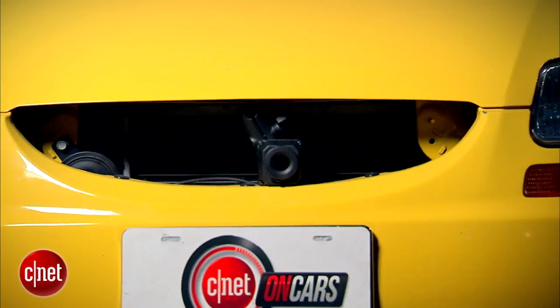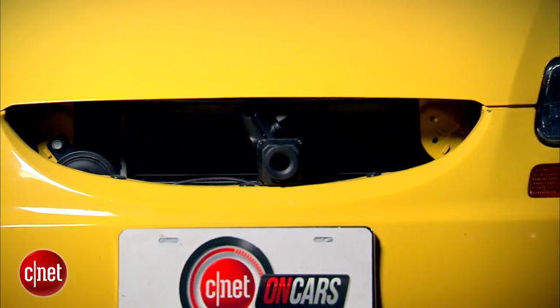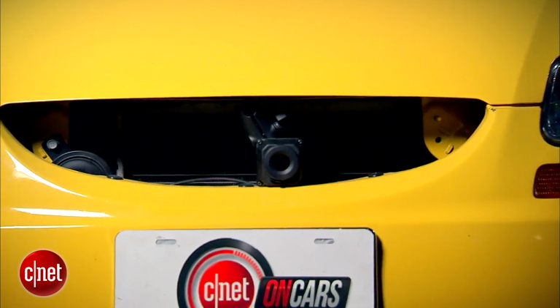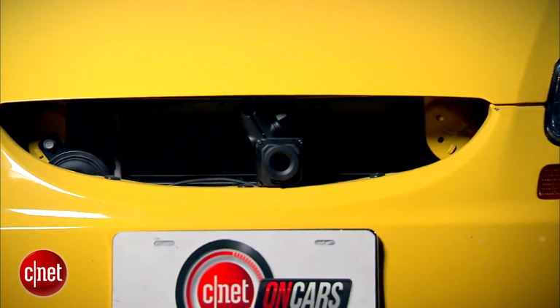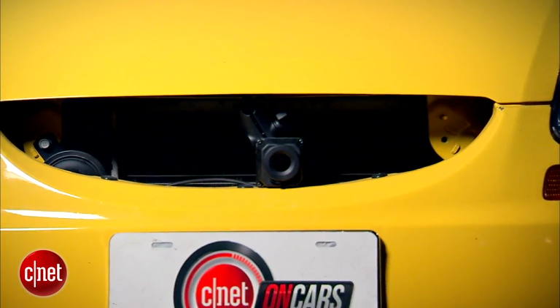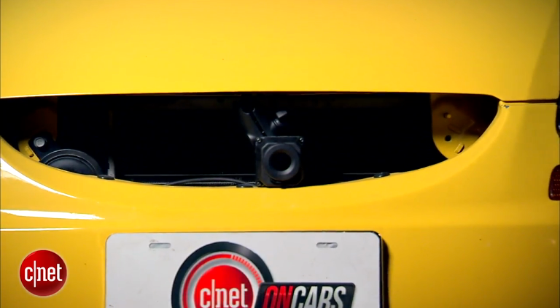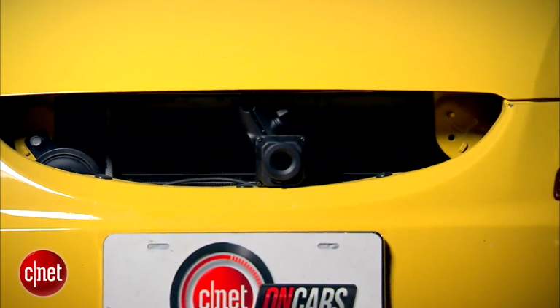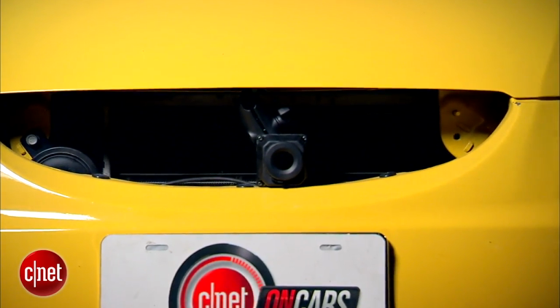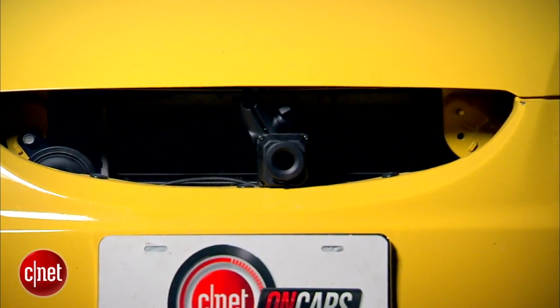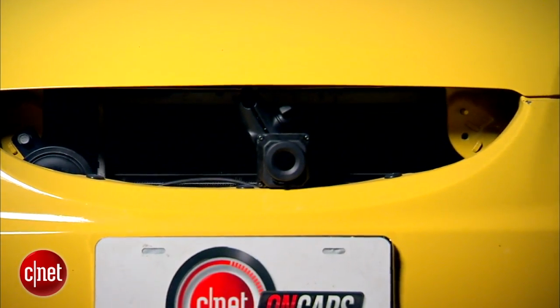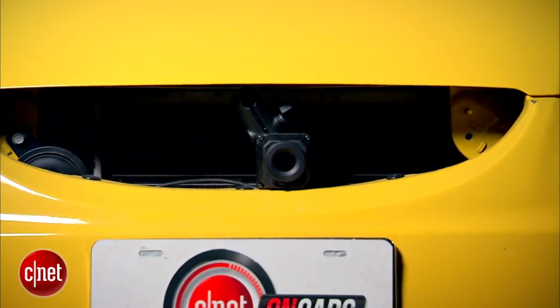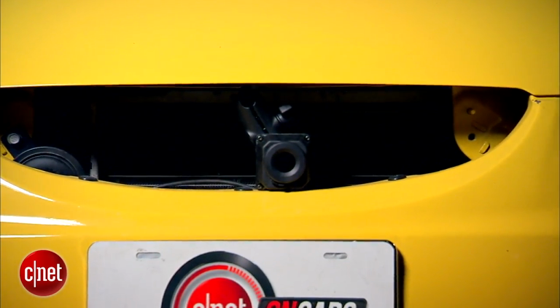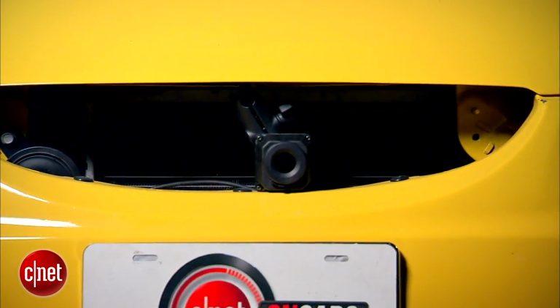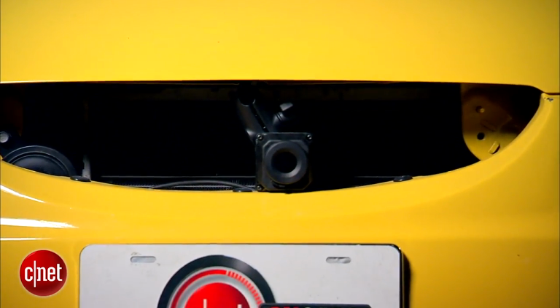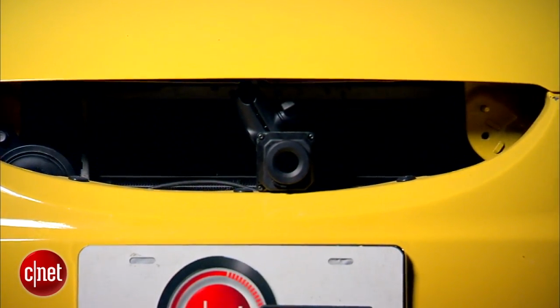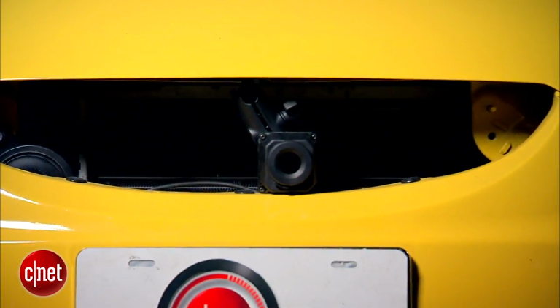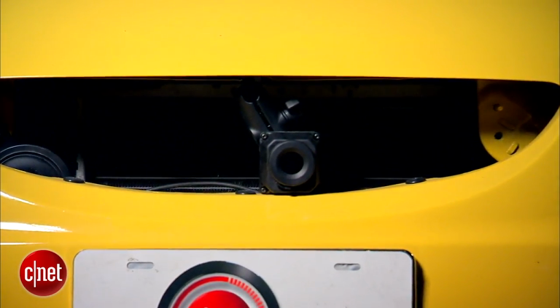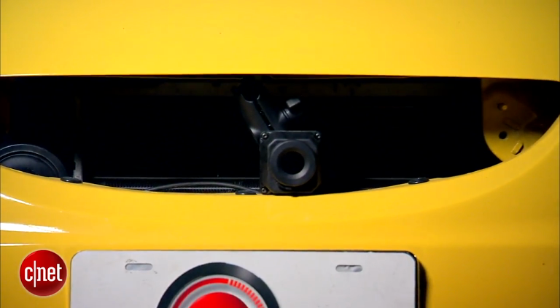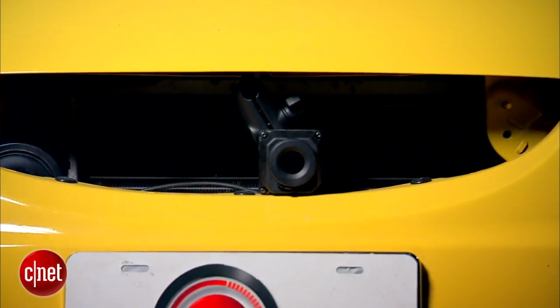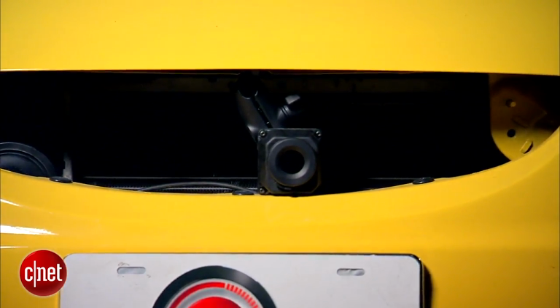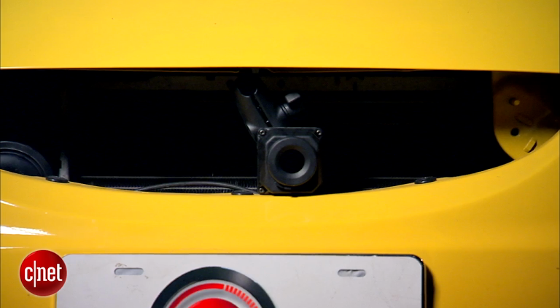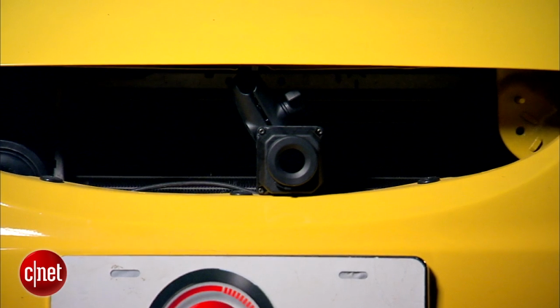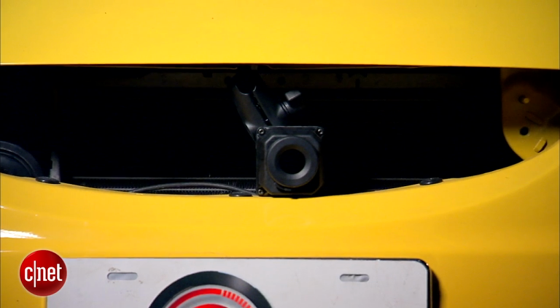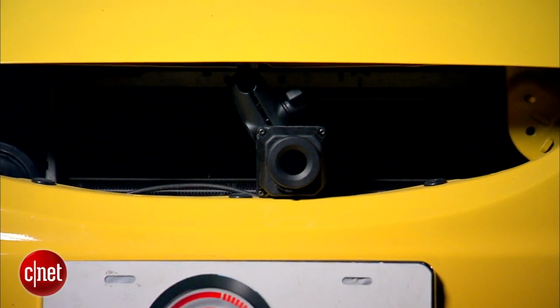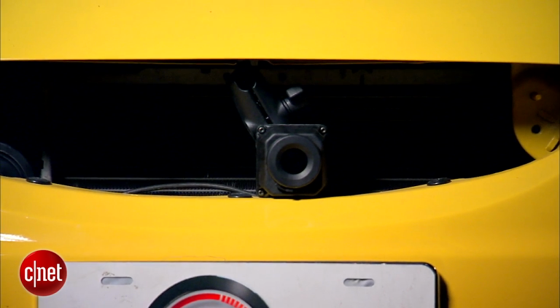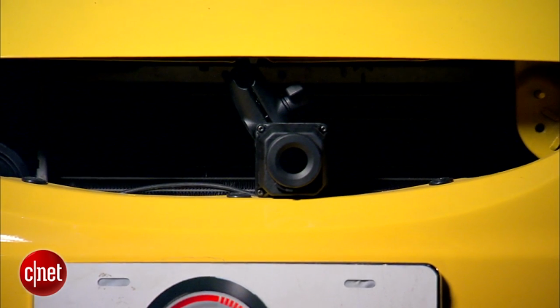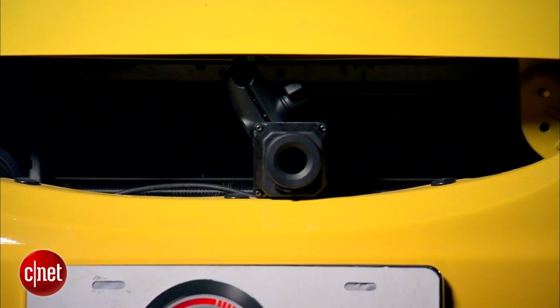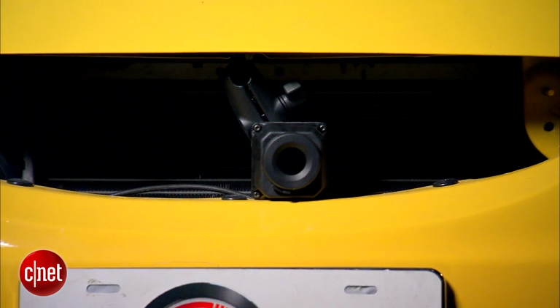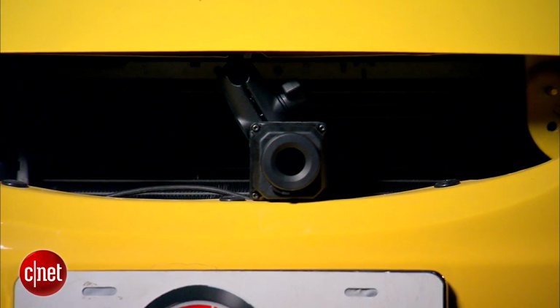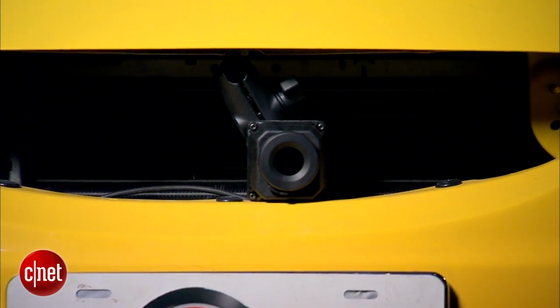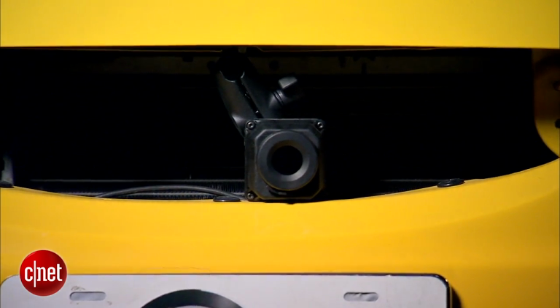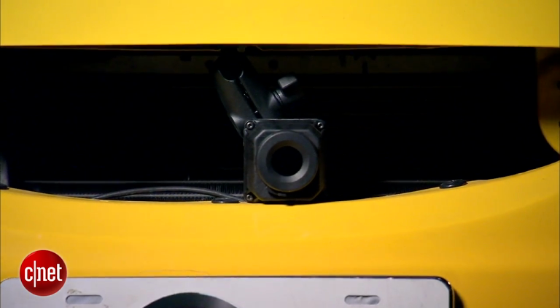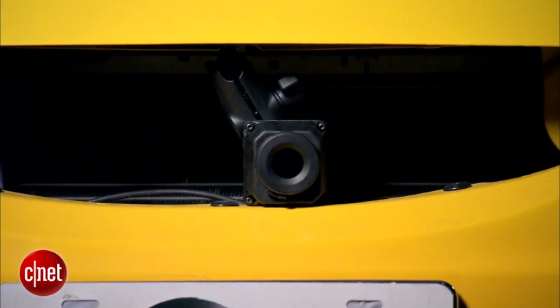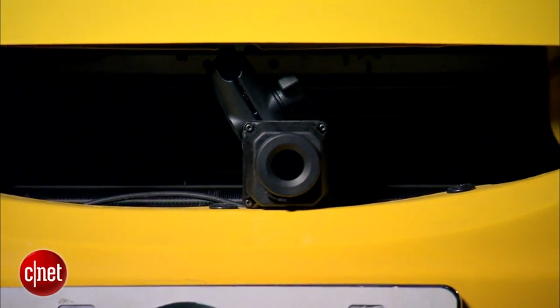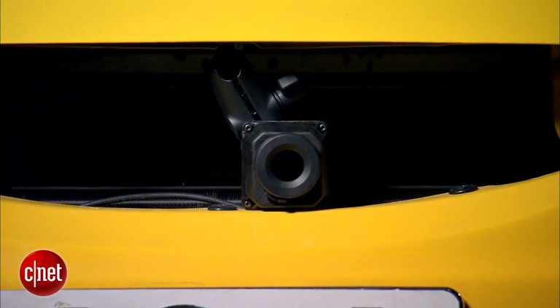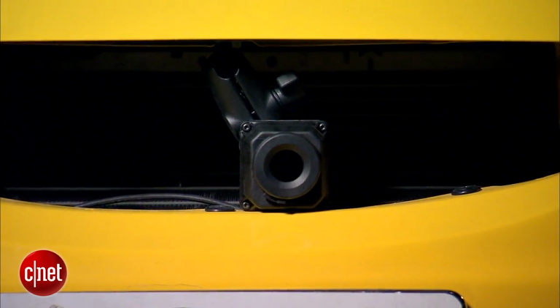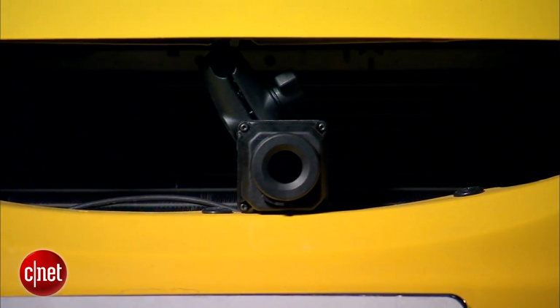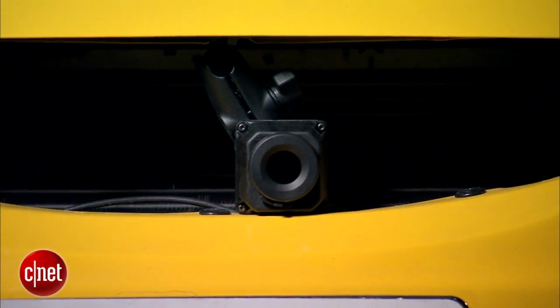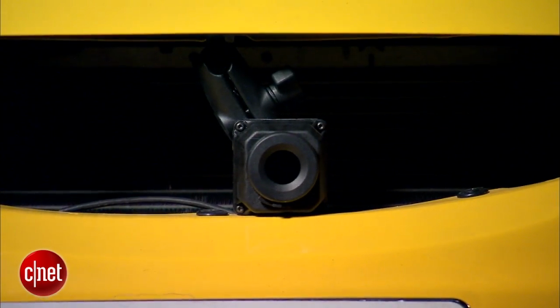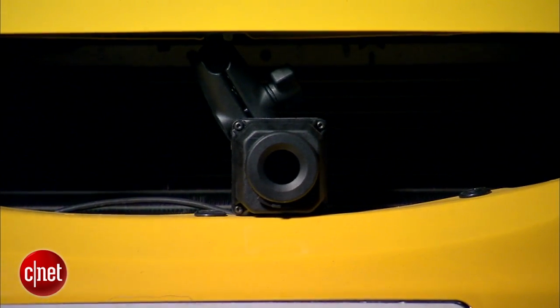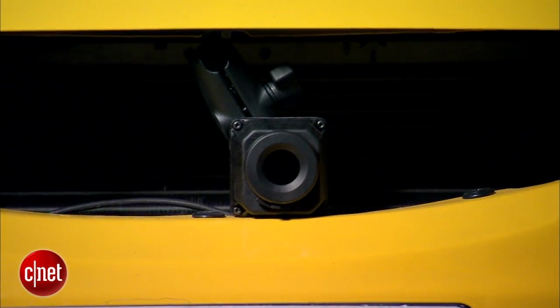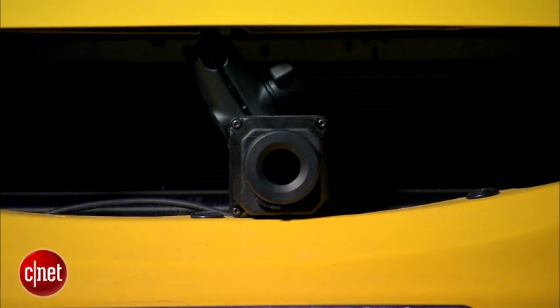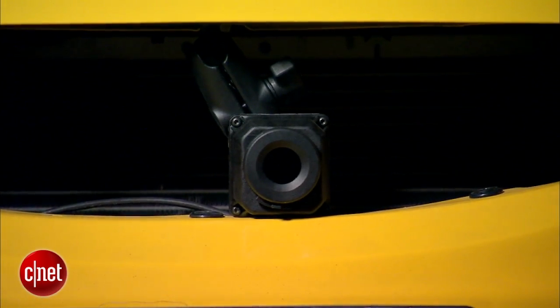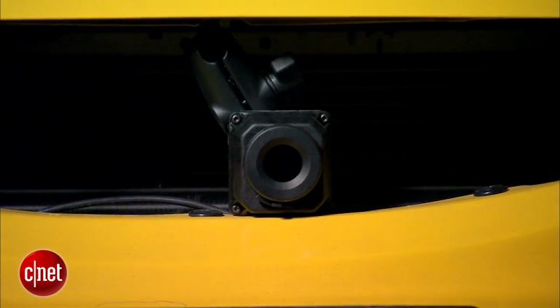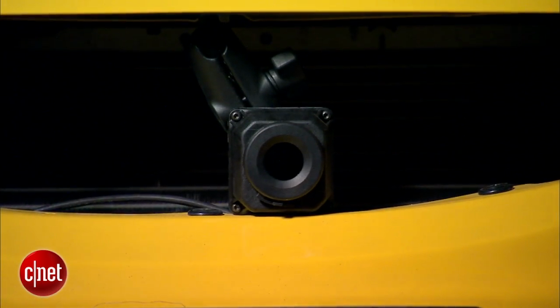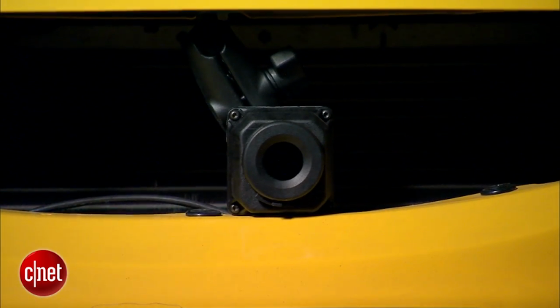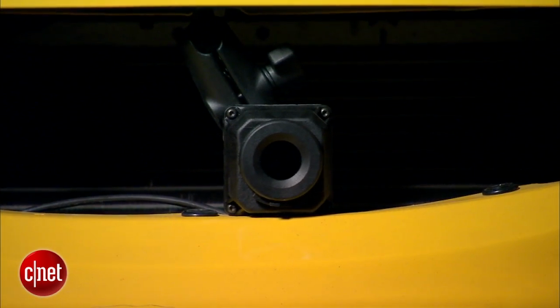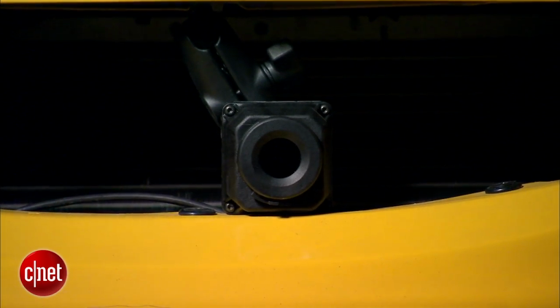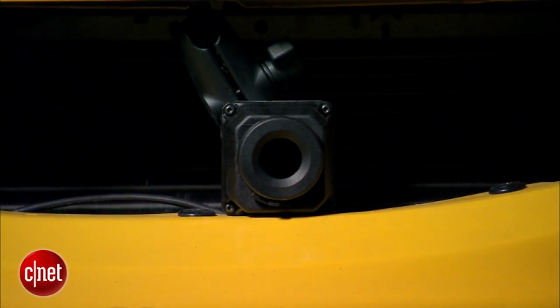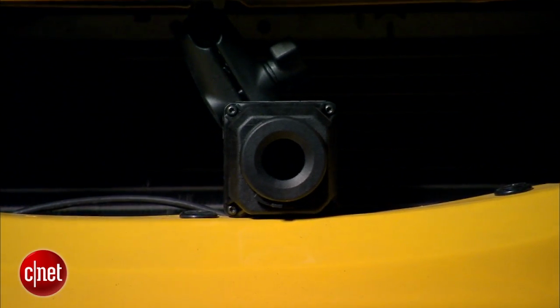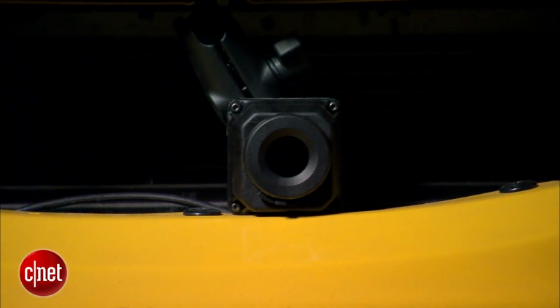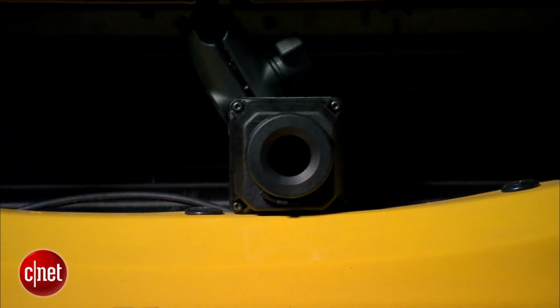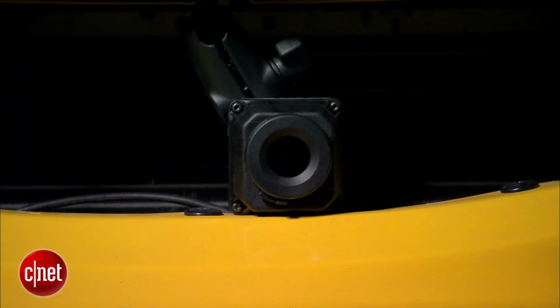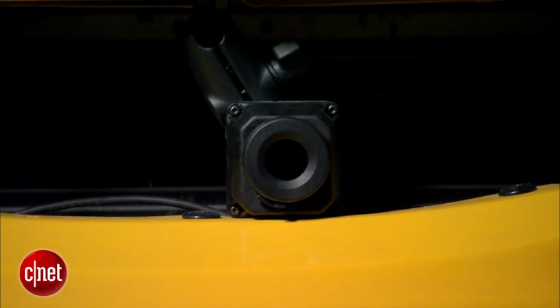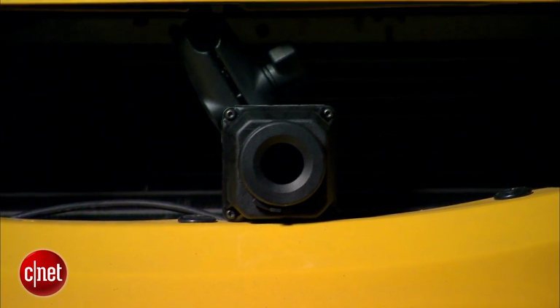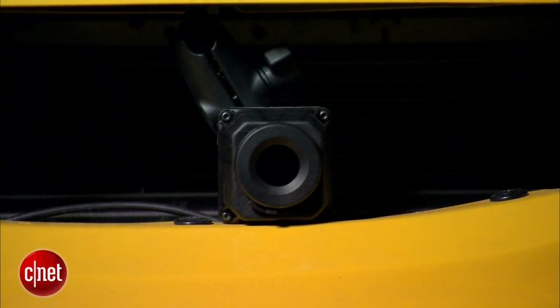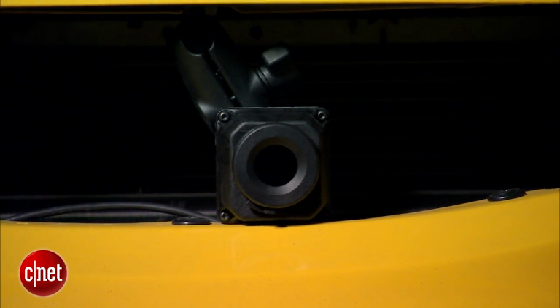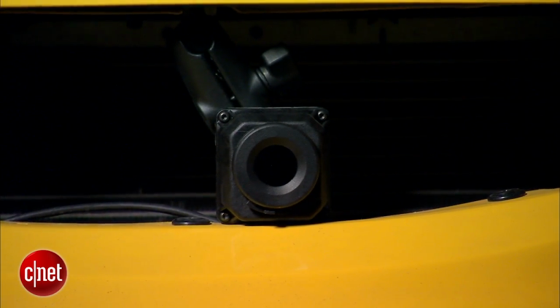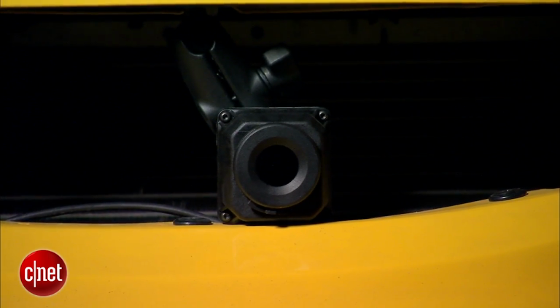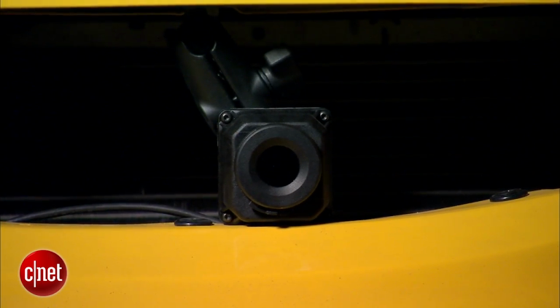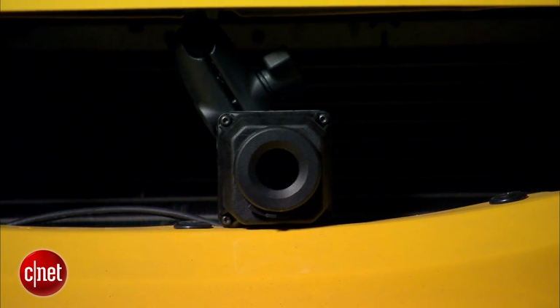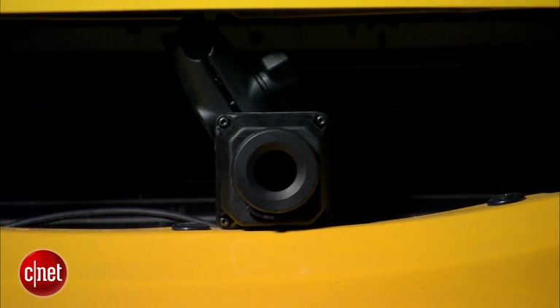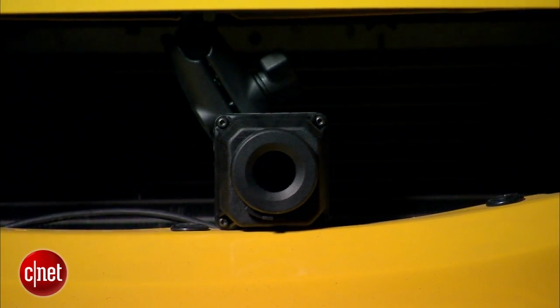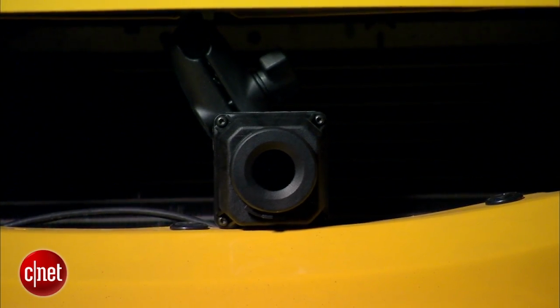This is a little bit of a rough install because I've just done a temporary thing here, and there's another very important part of this system — it's in the car. Let's take a look.